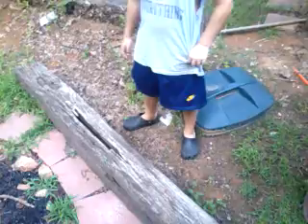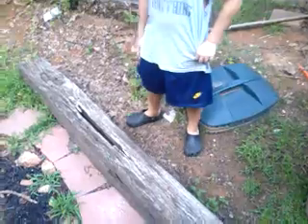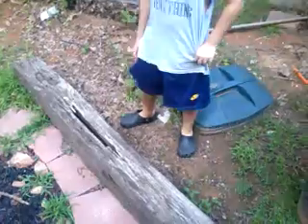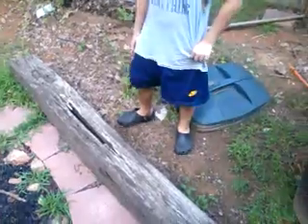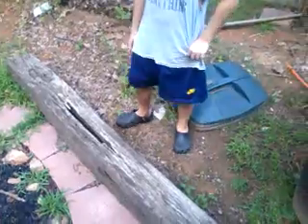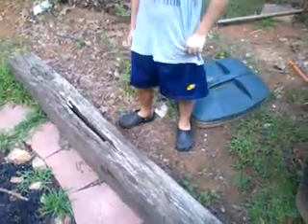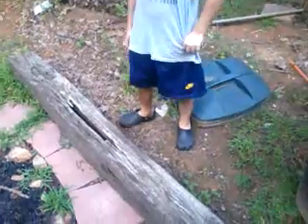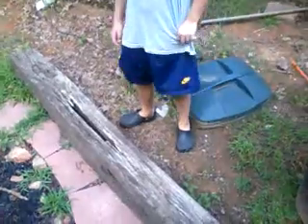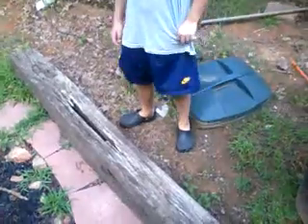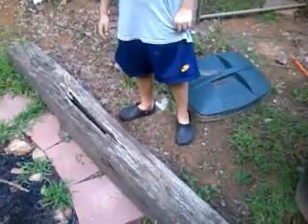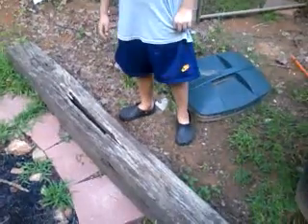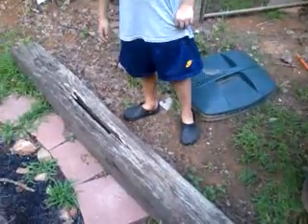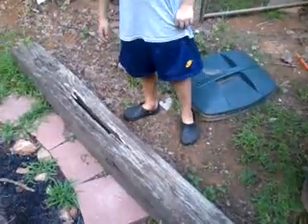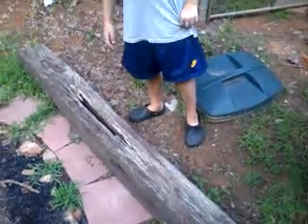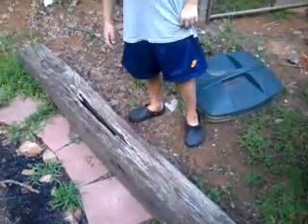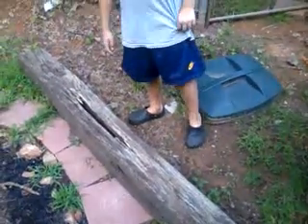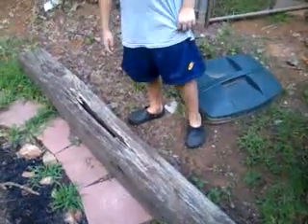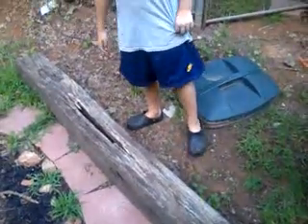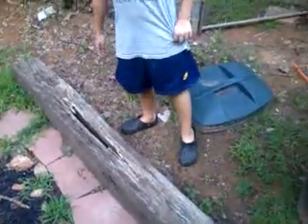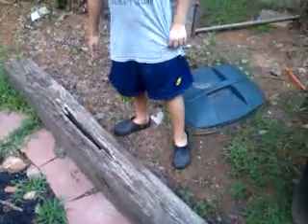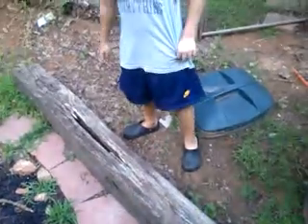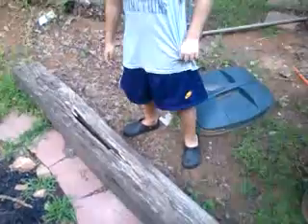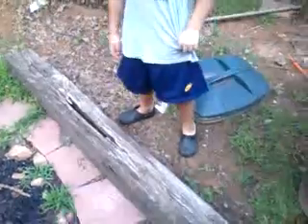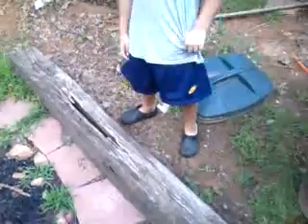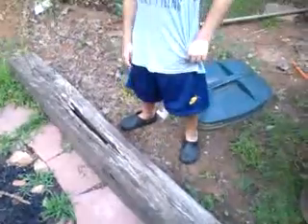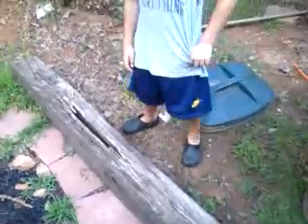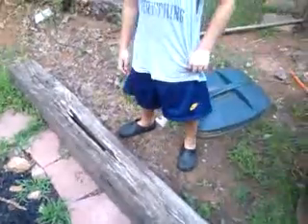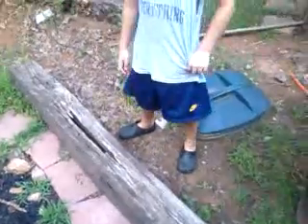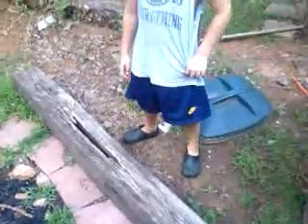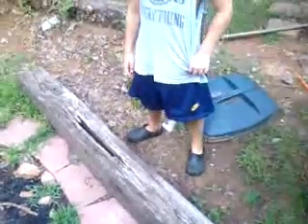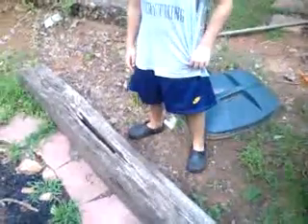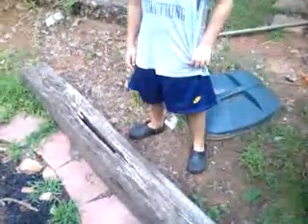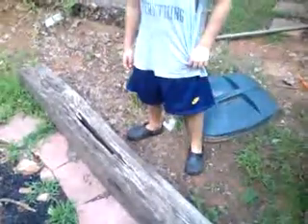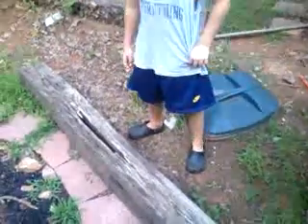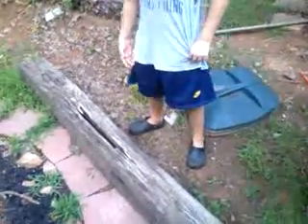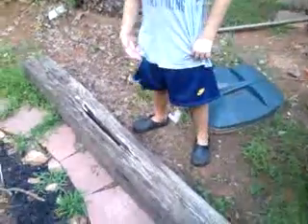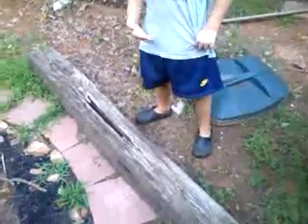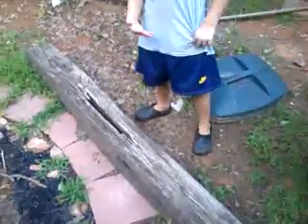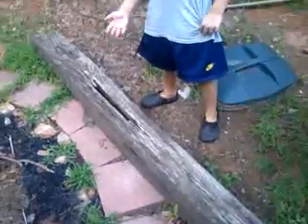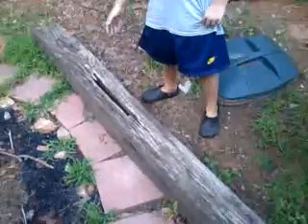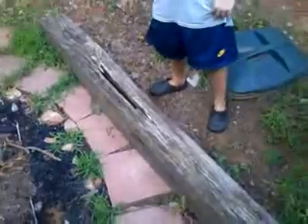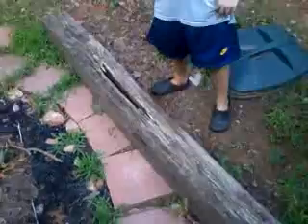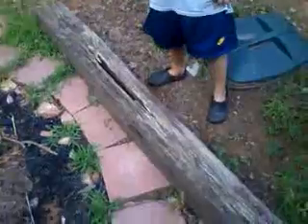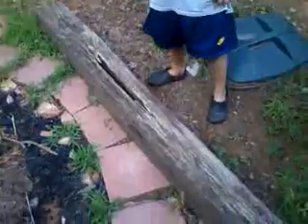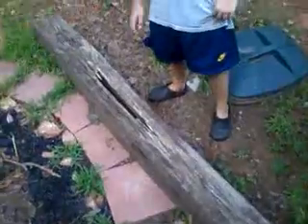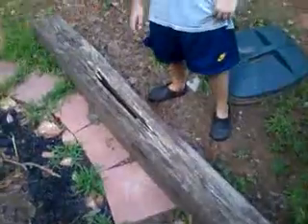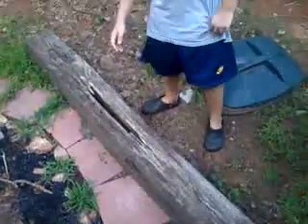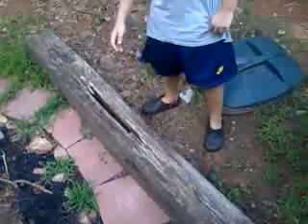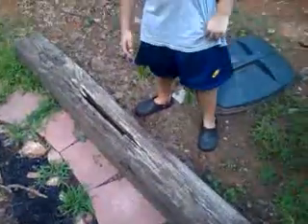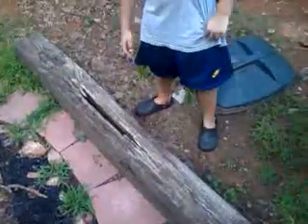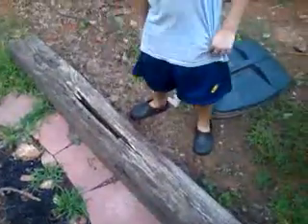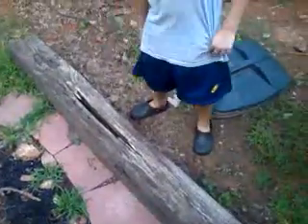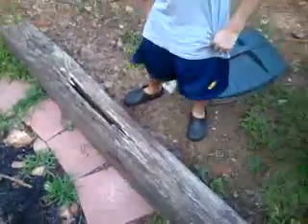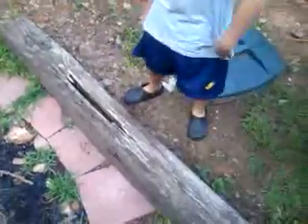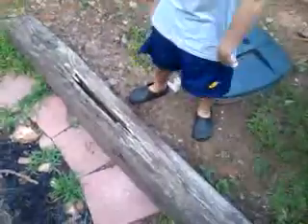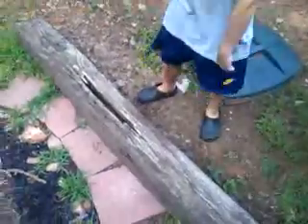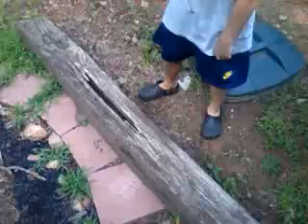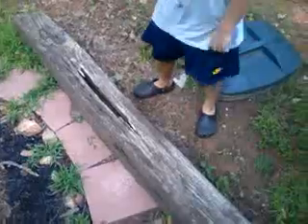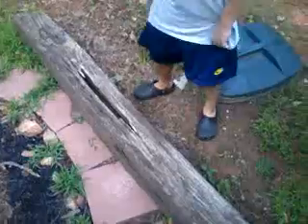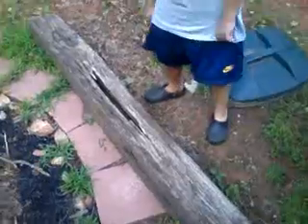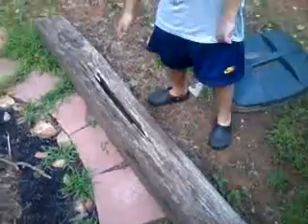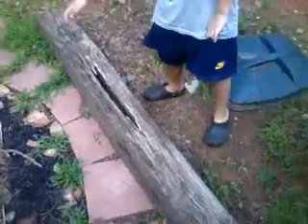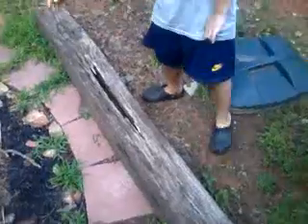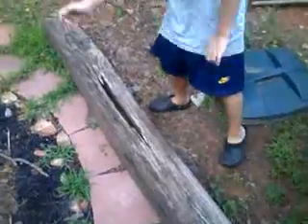I'm gonna make a video of what lives under a cross tie today, so here it goes.